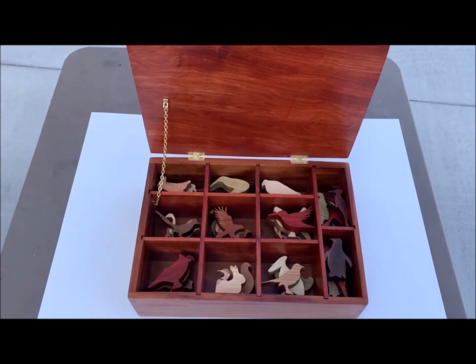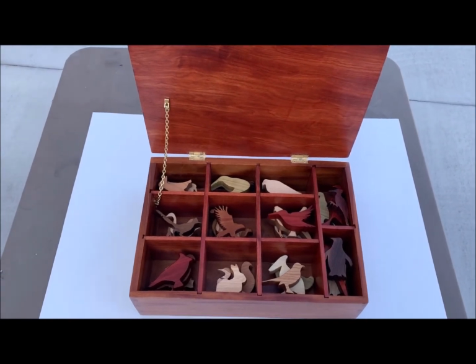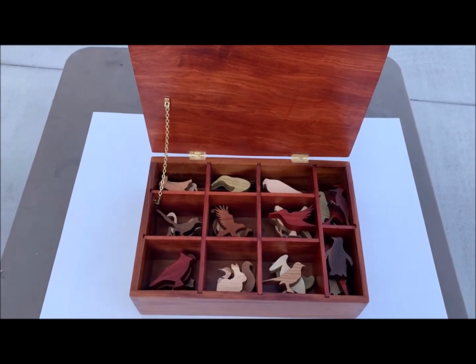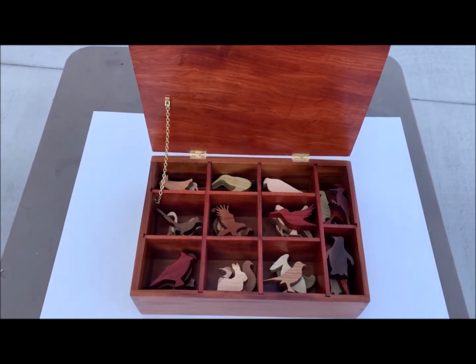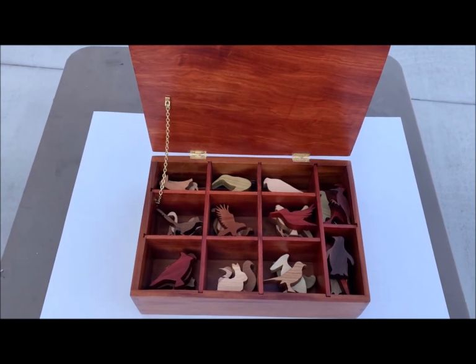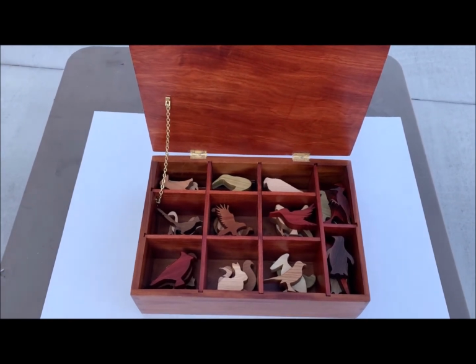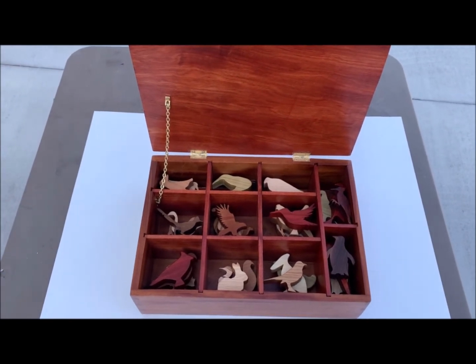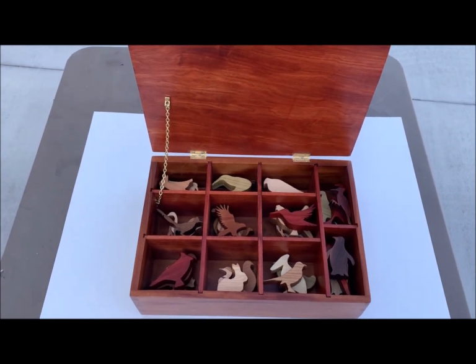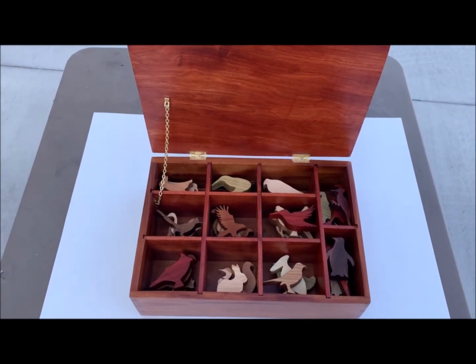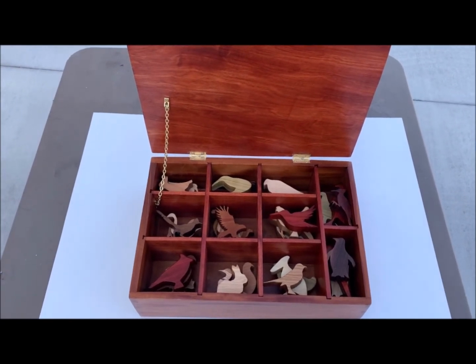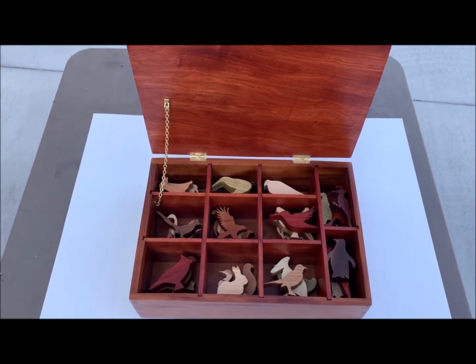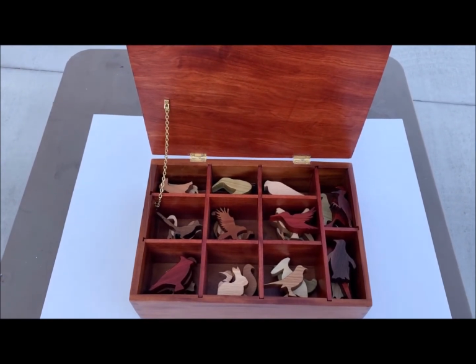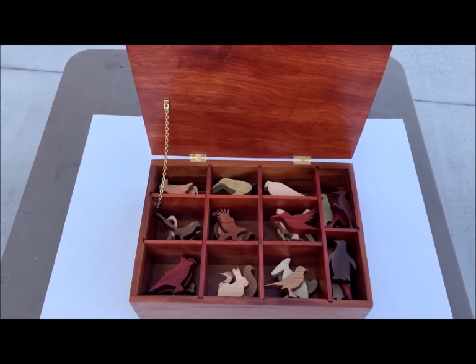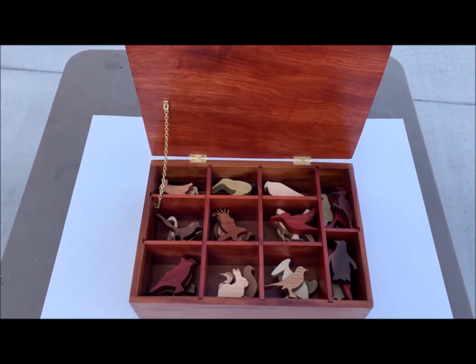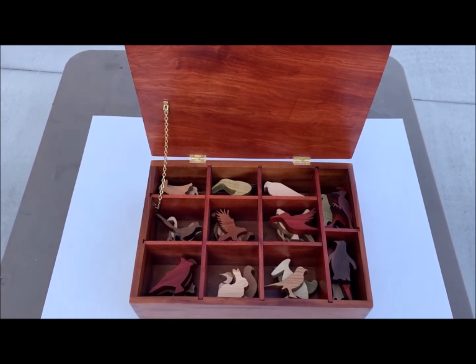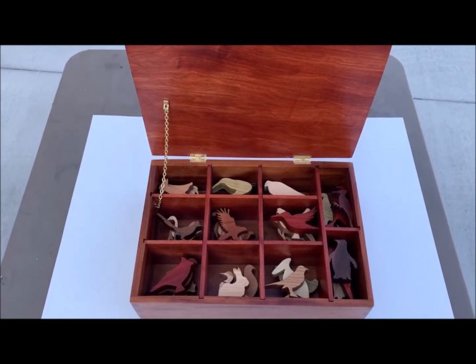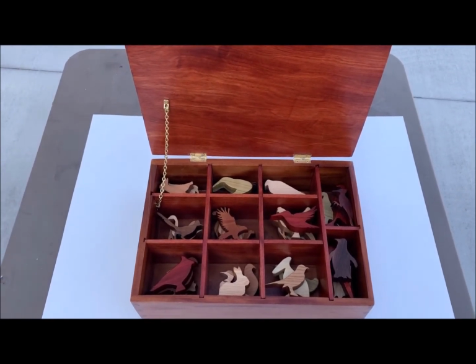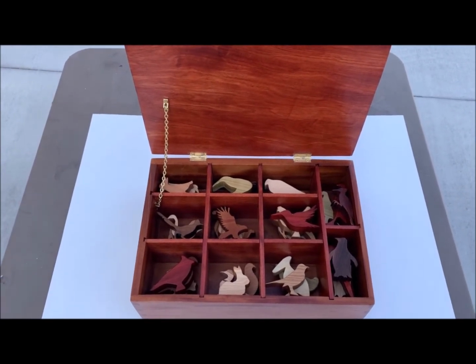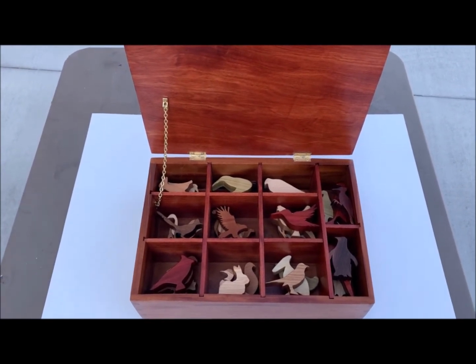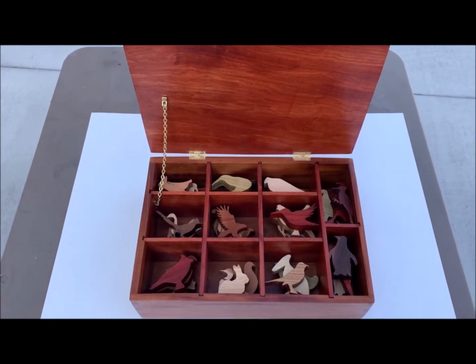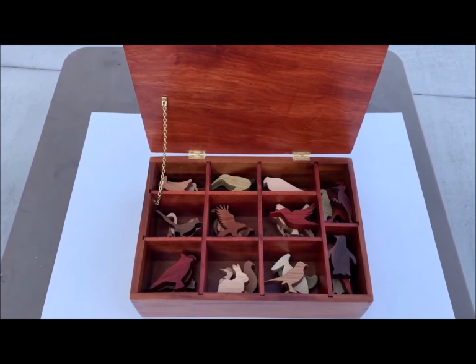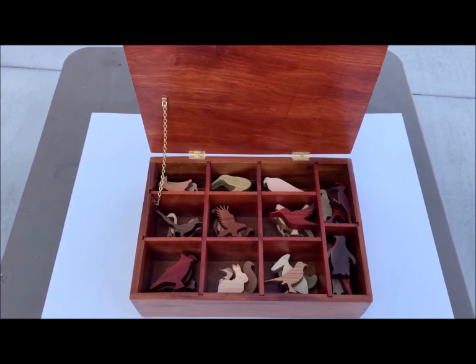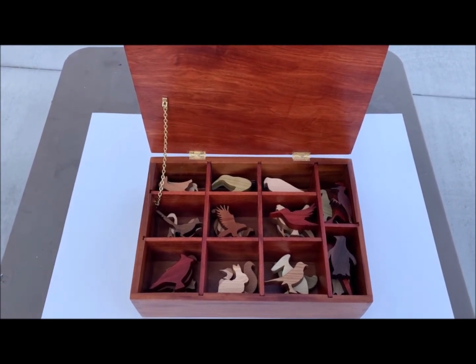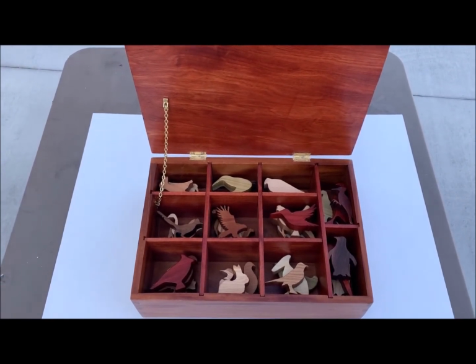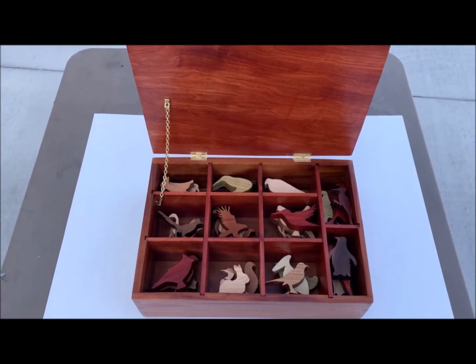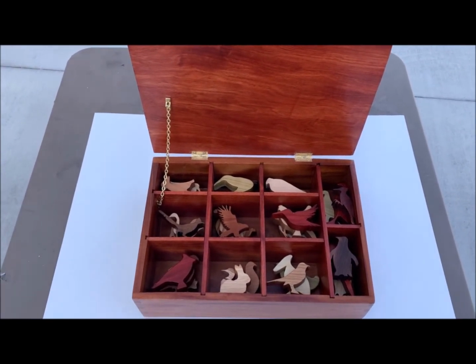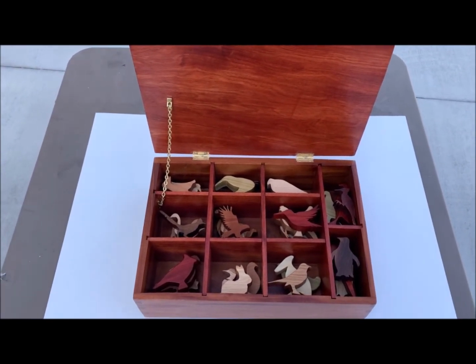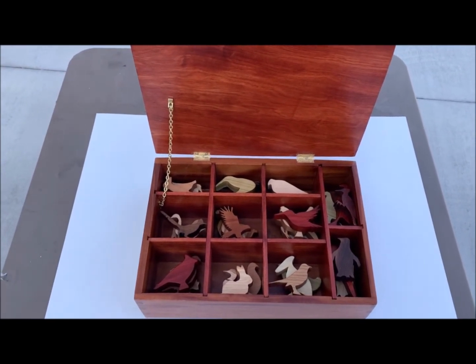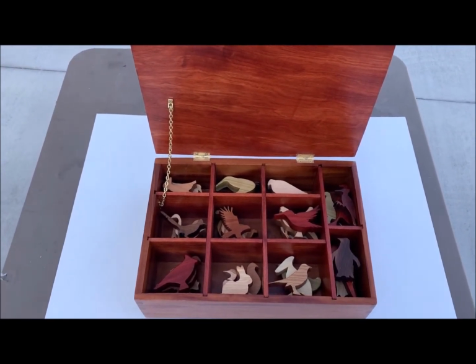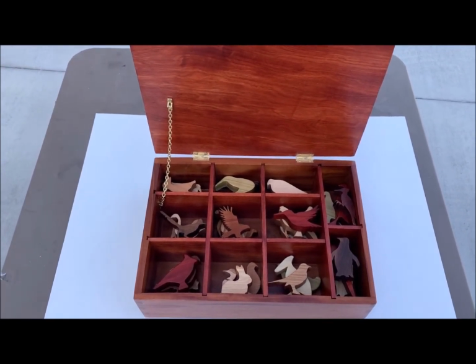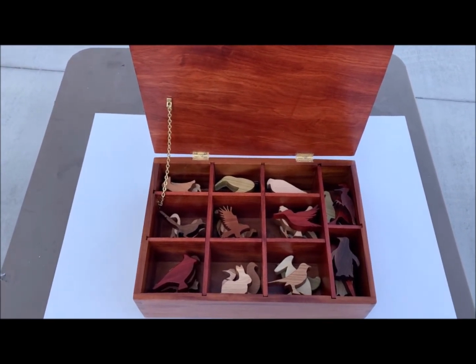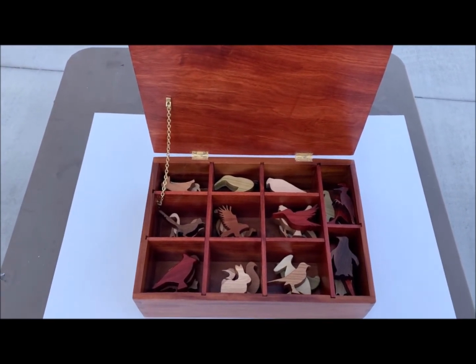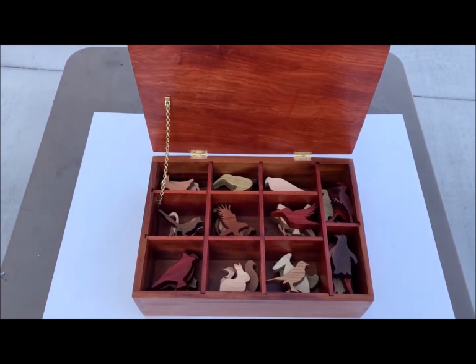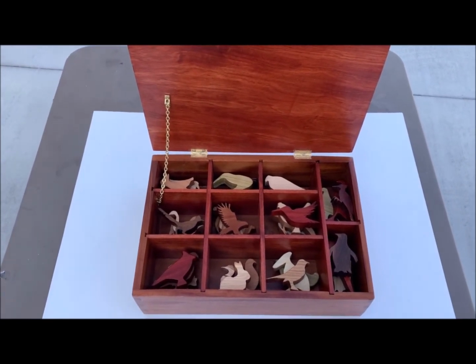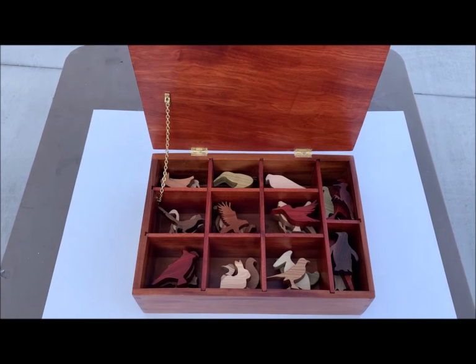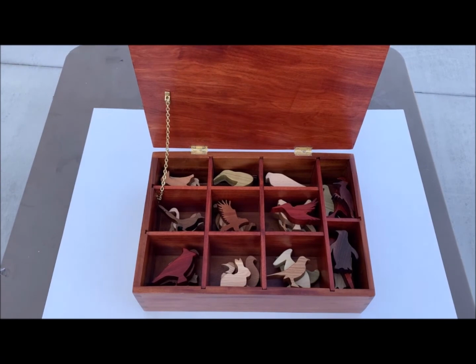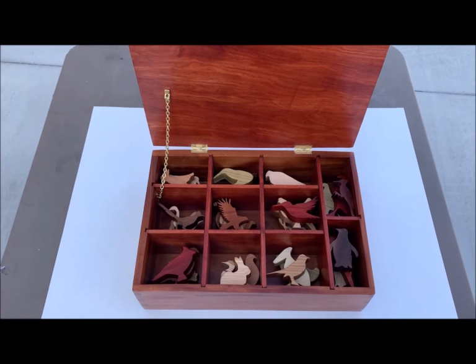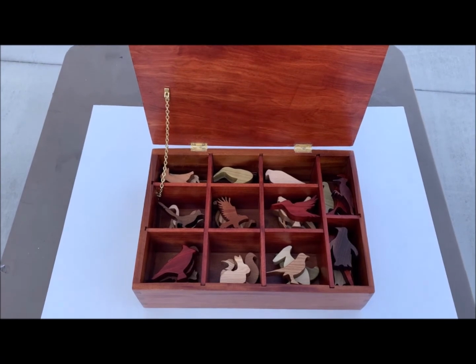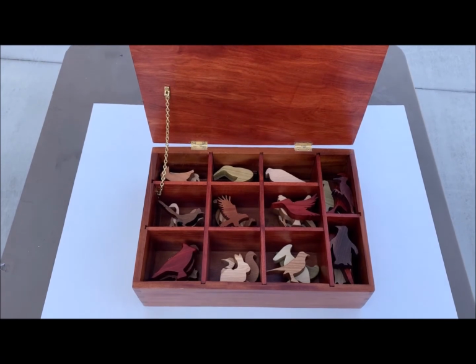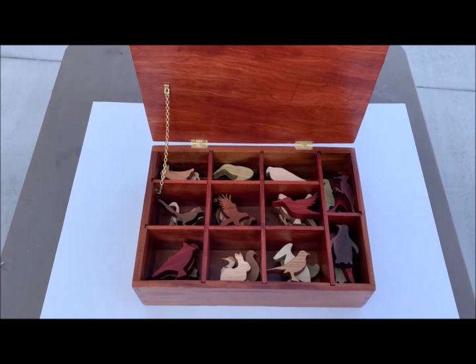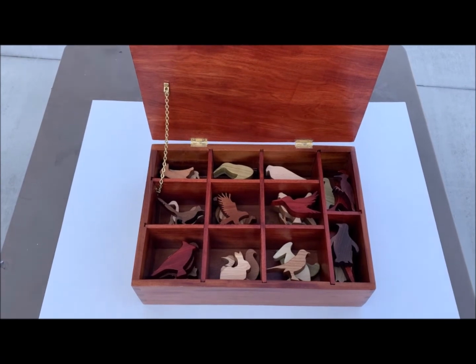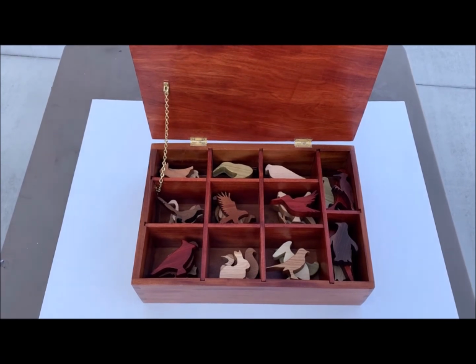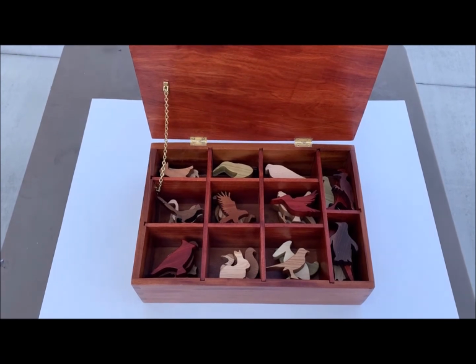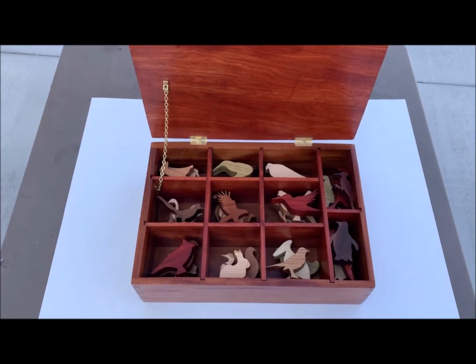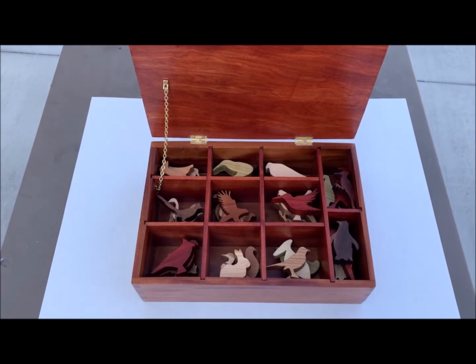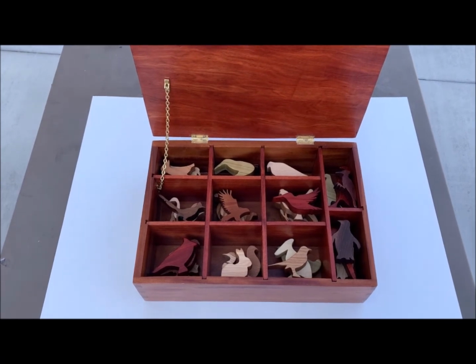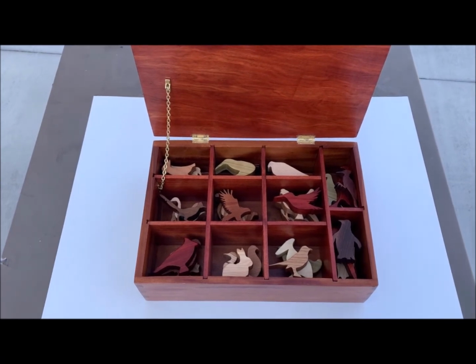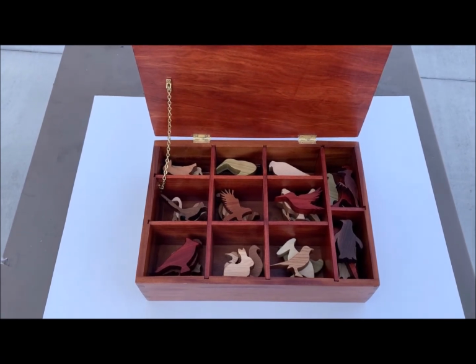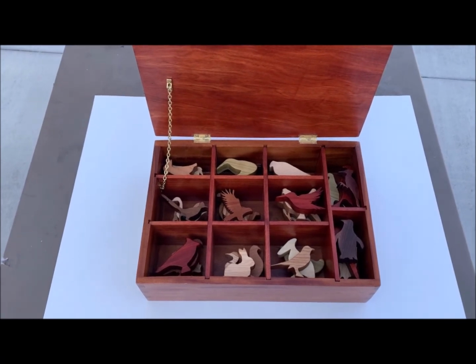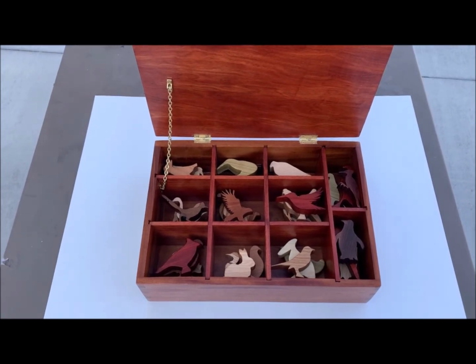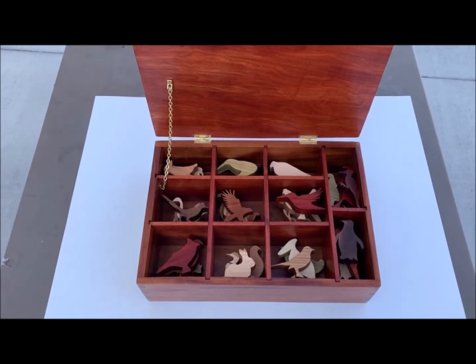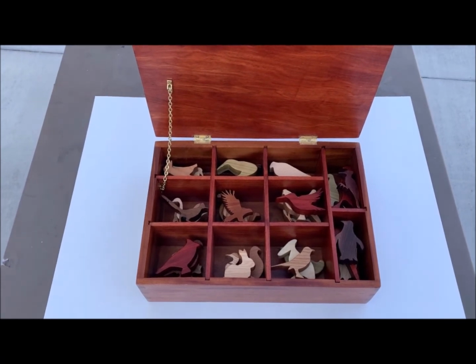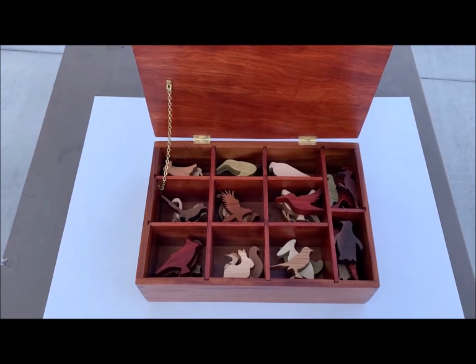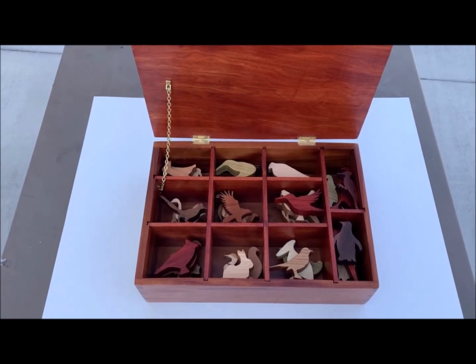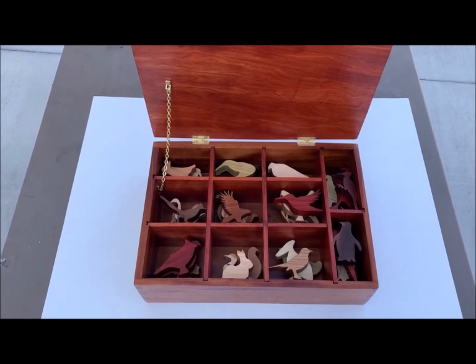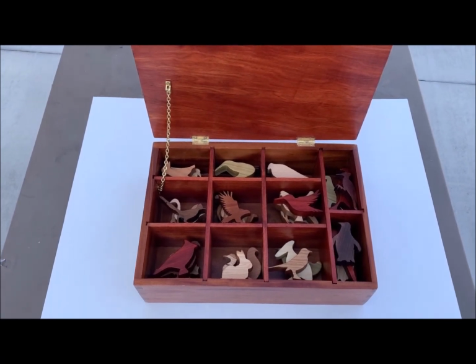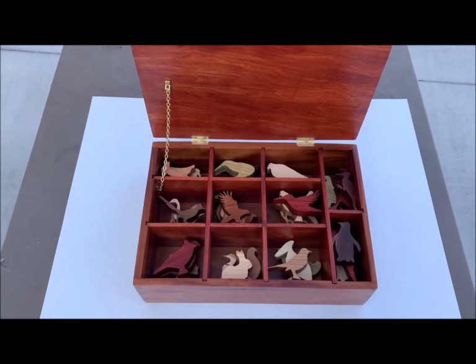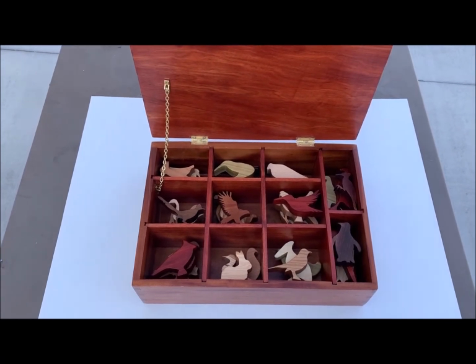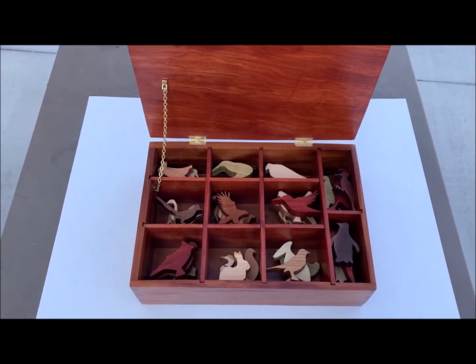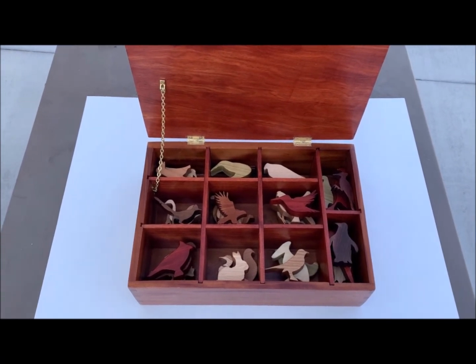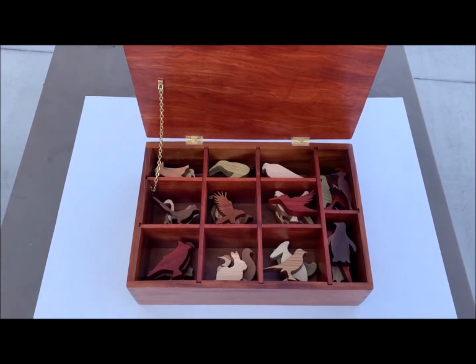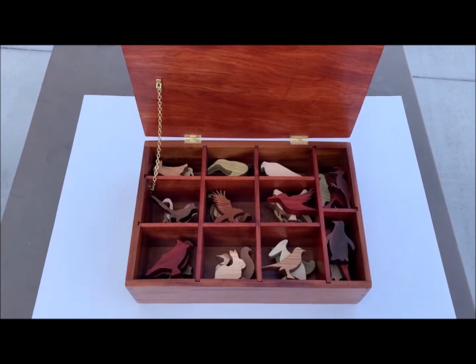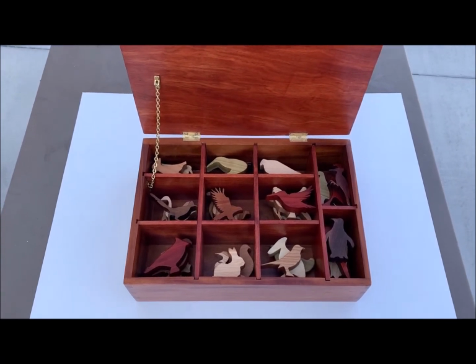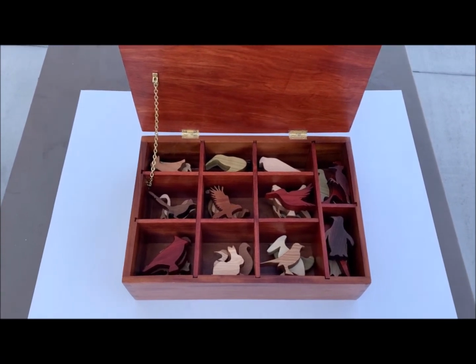It's kind of early for Christmas. I'm not going to give it to her until Christmas, but I think she's going to like it.